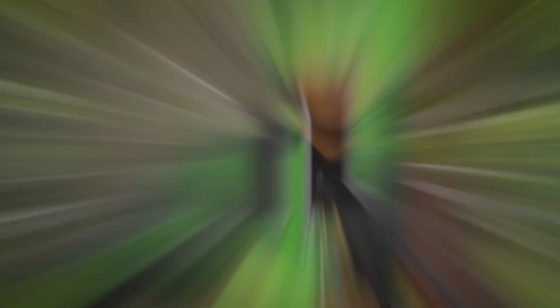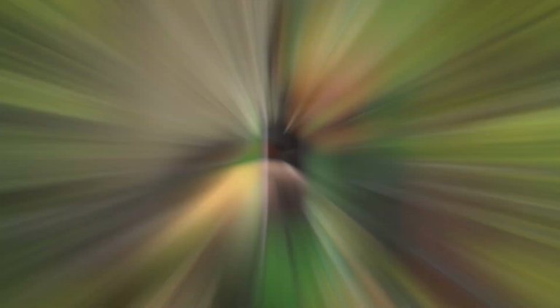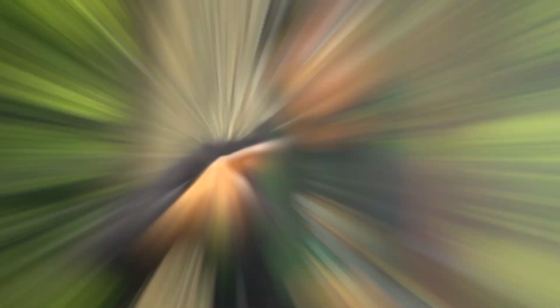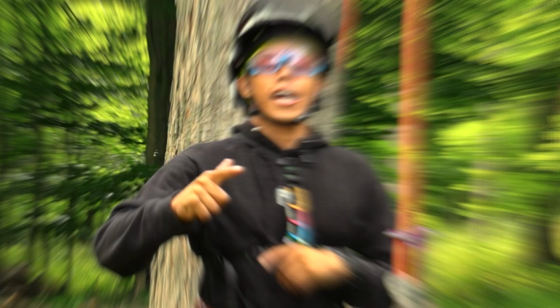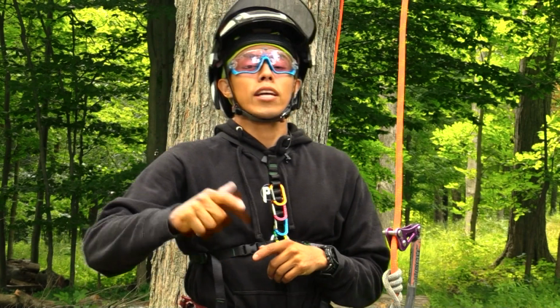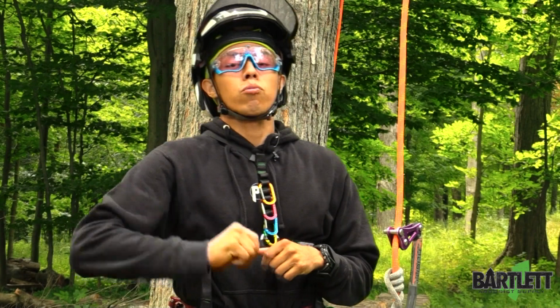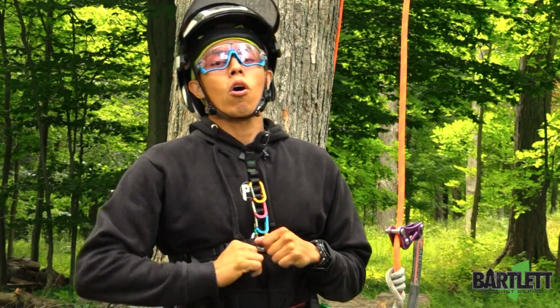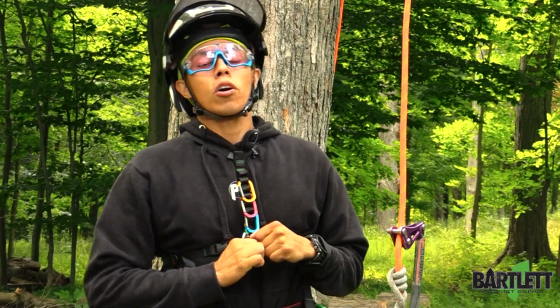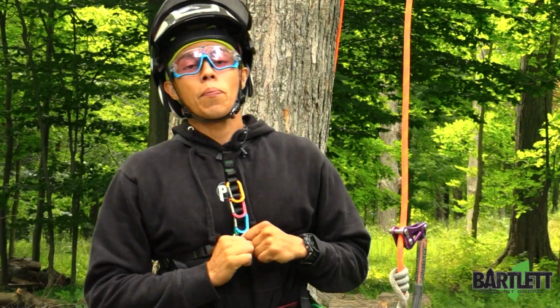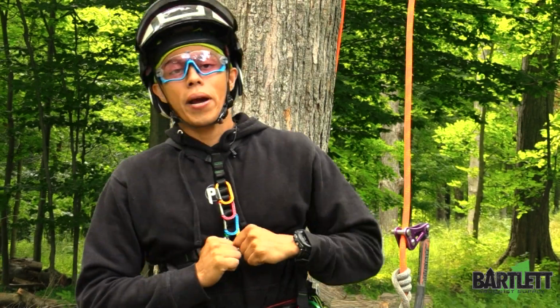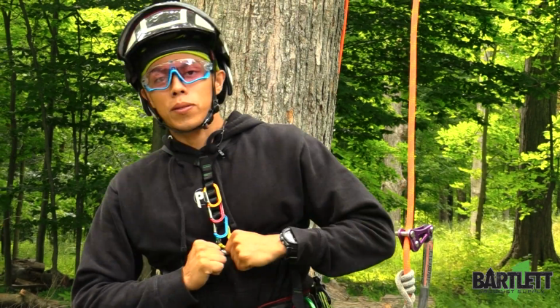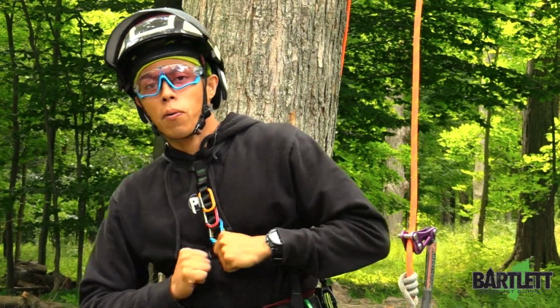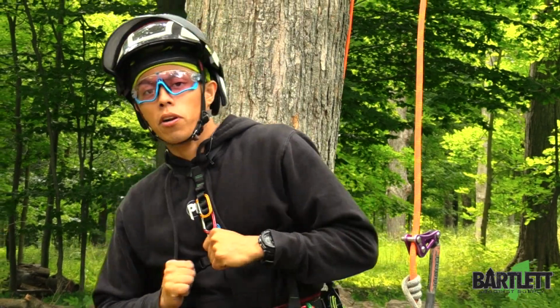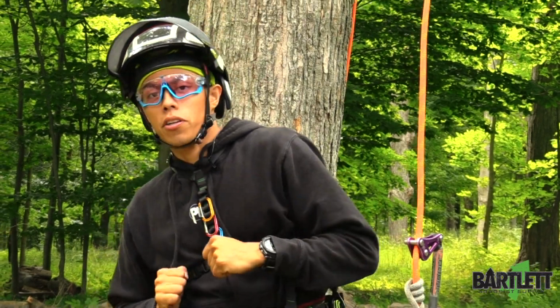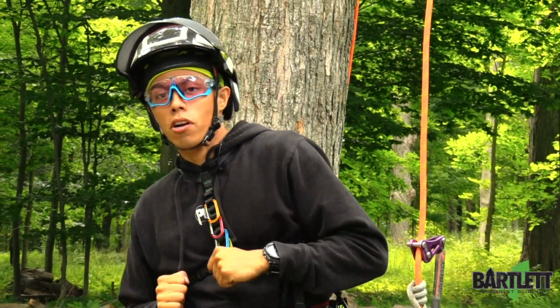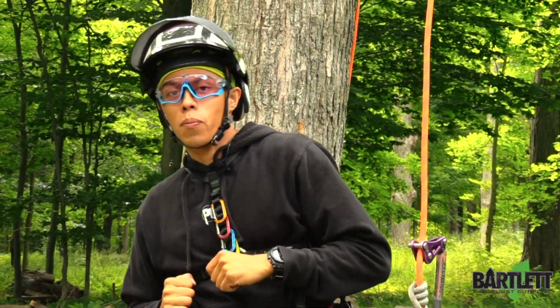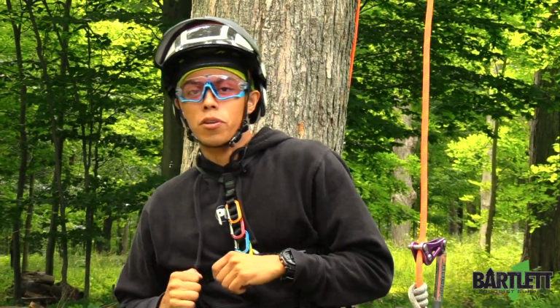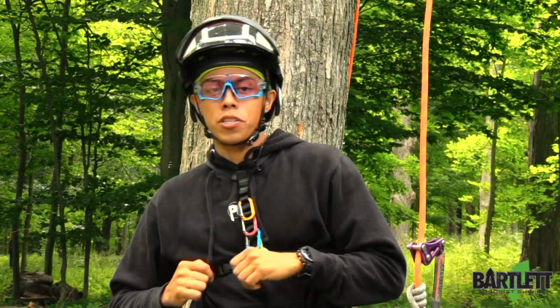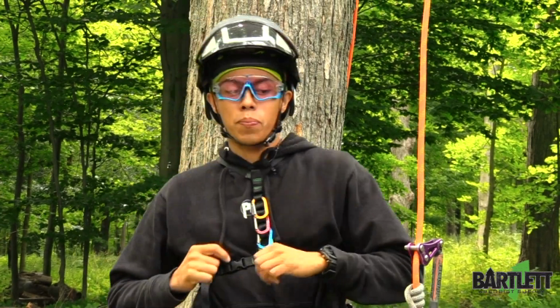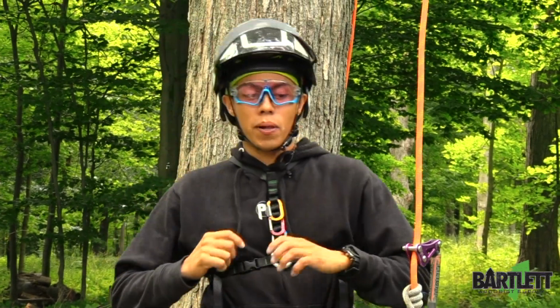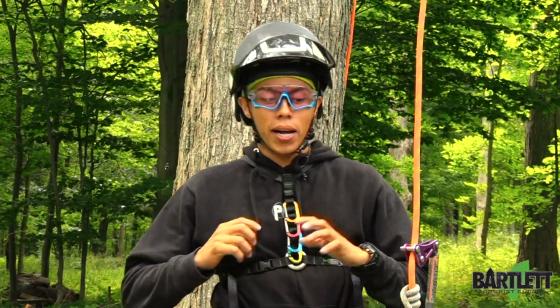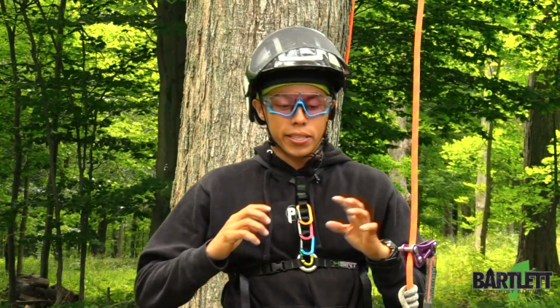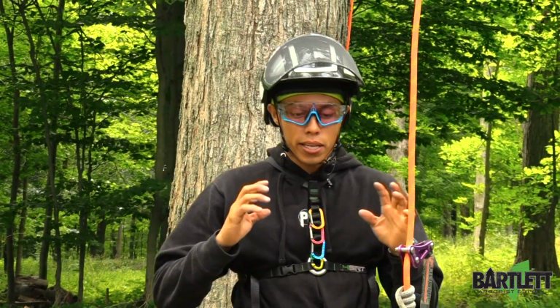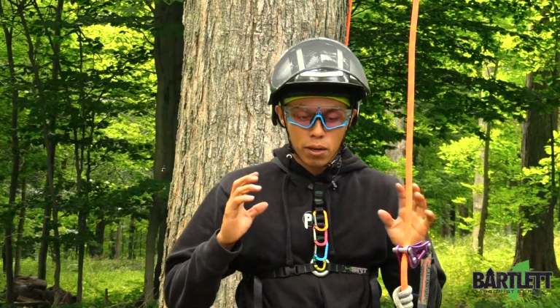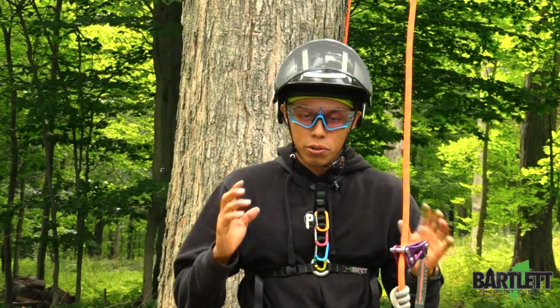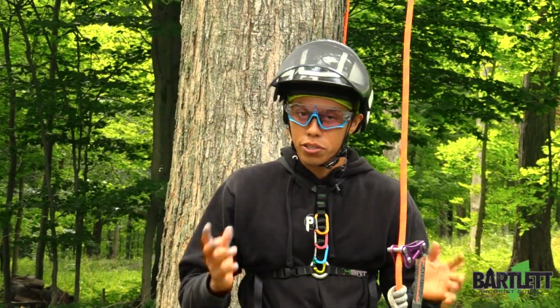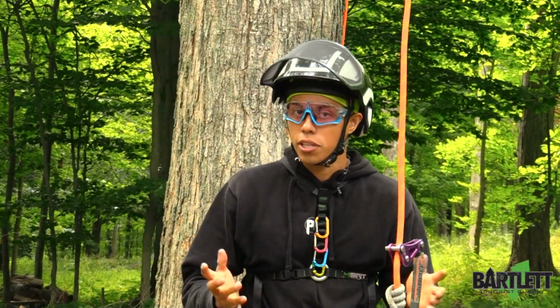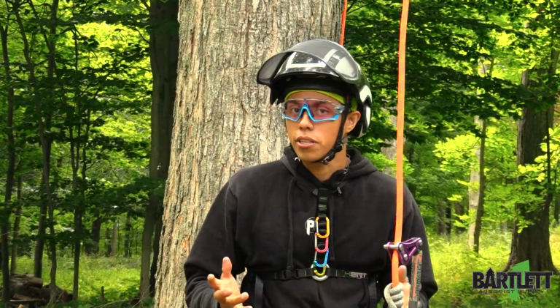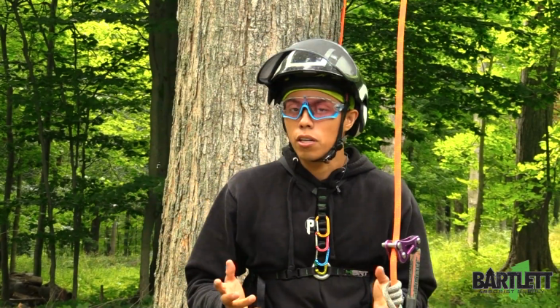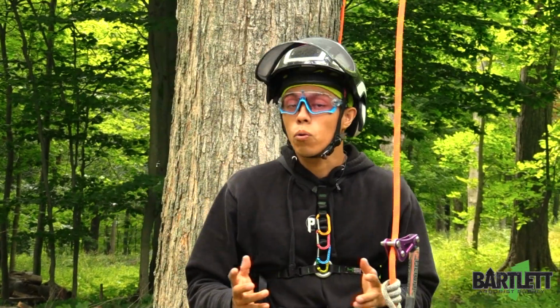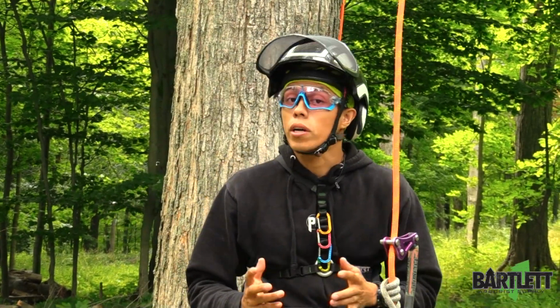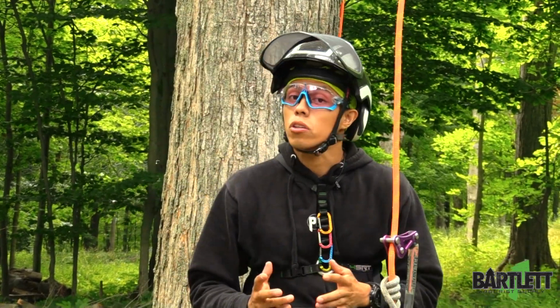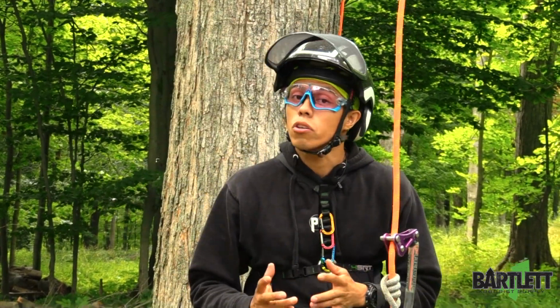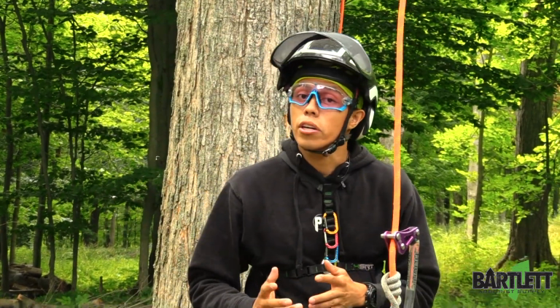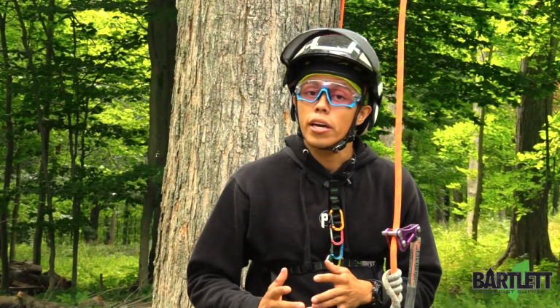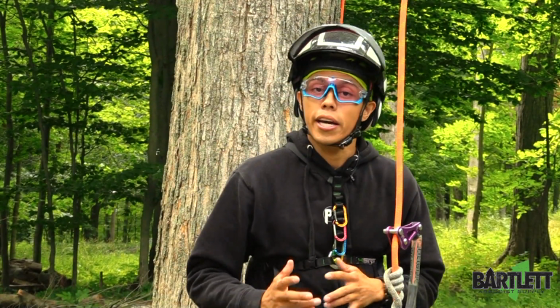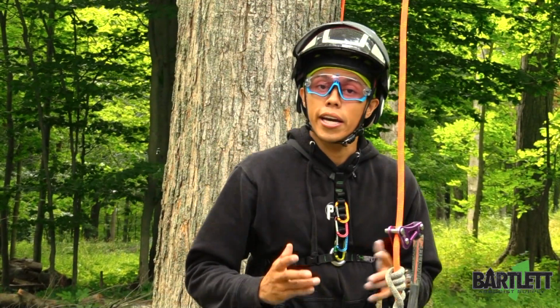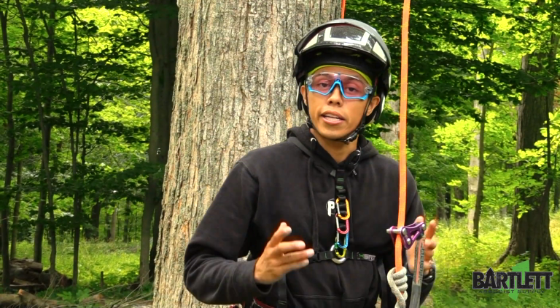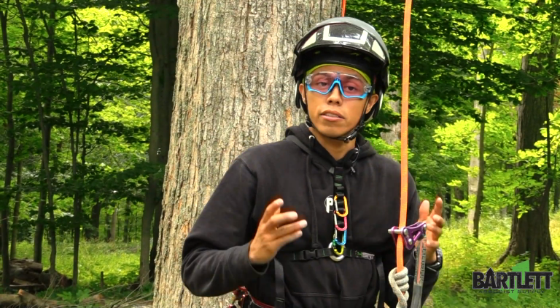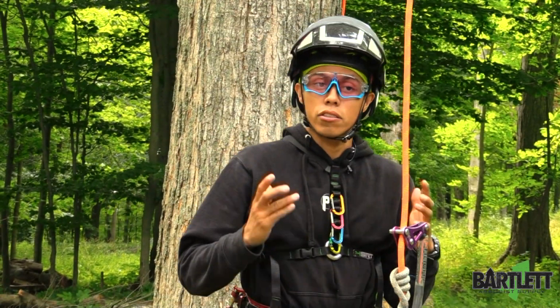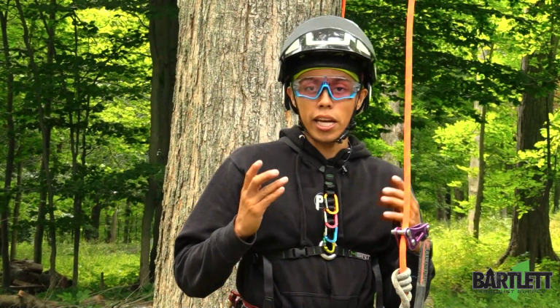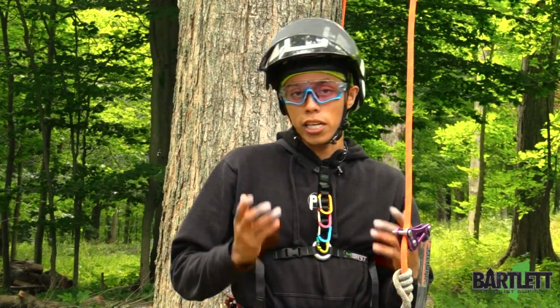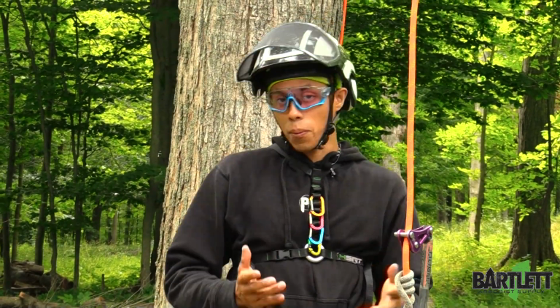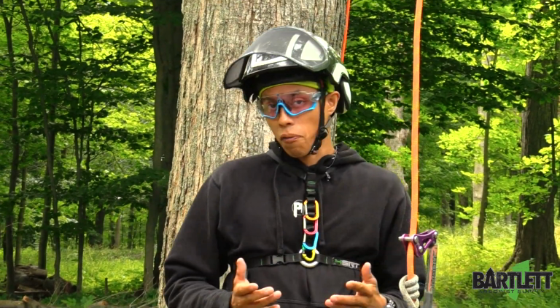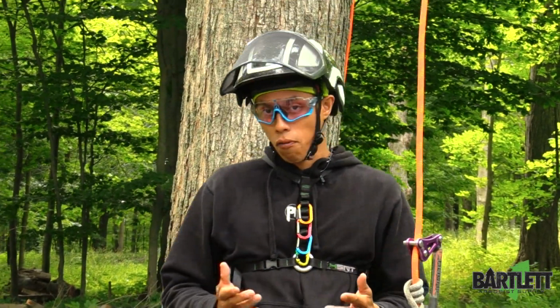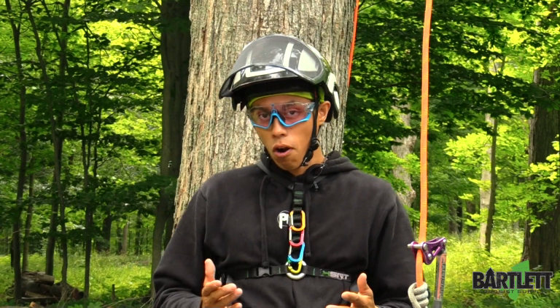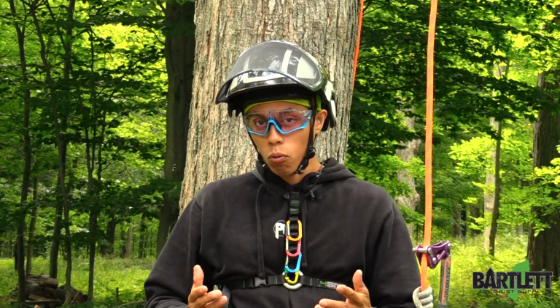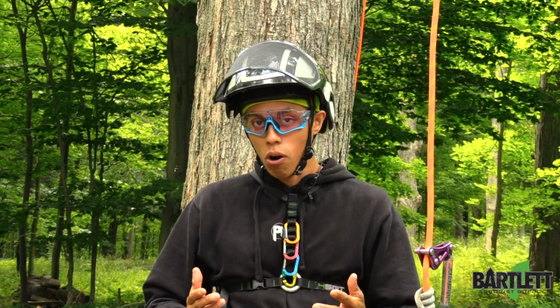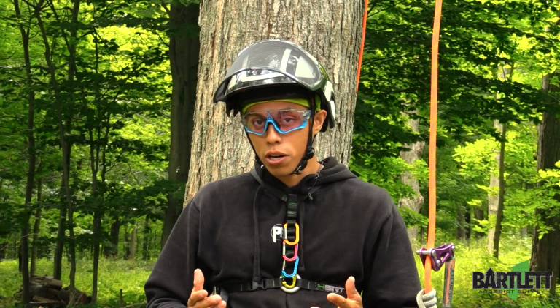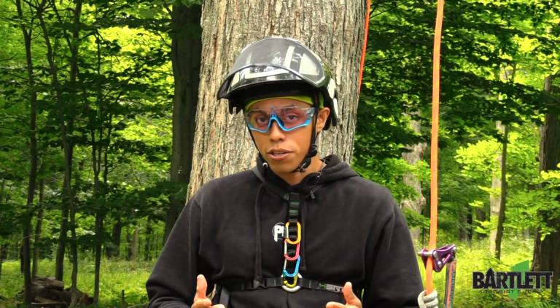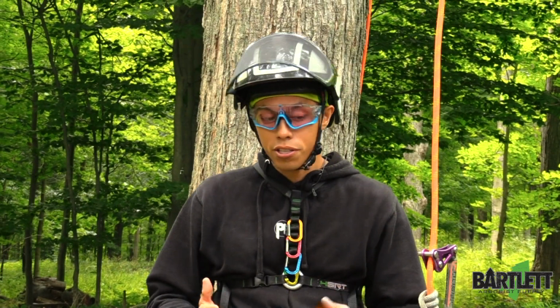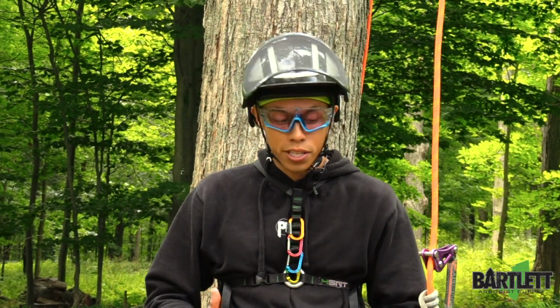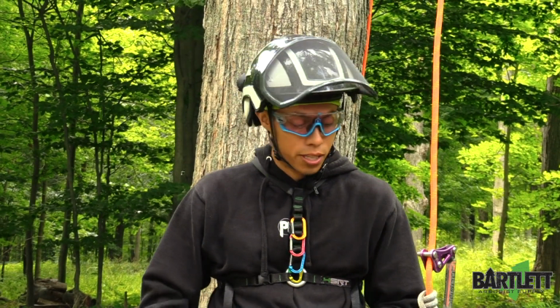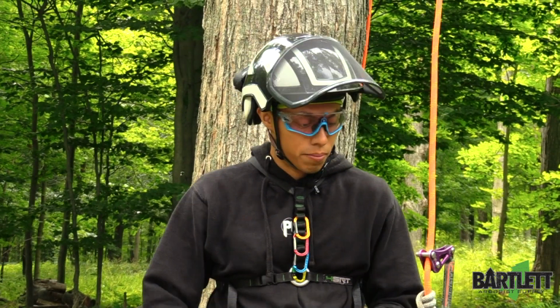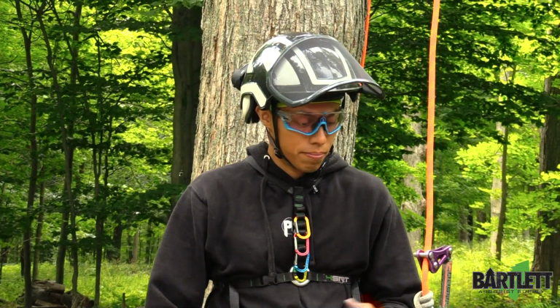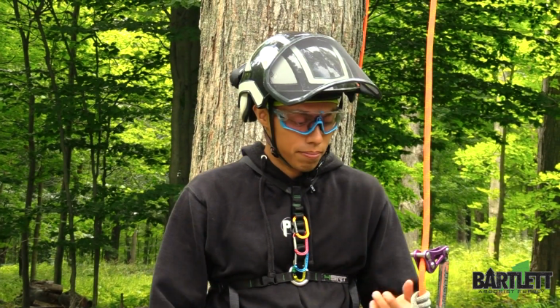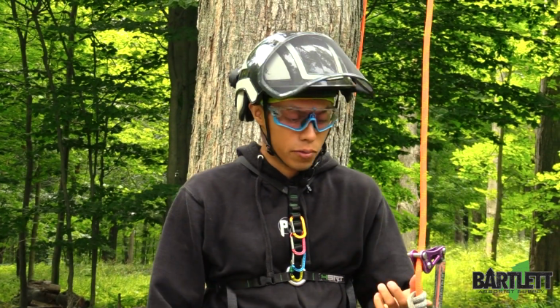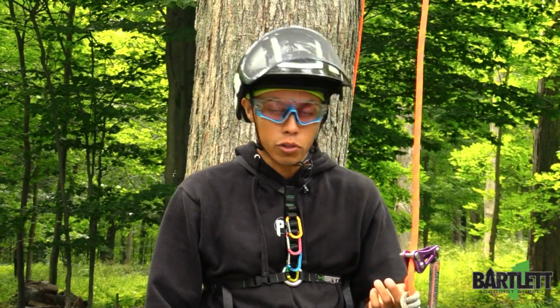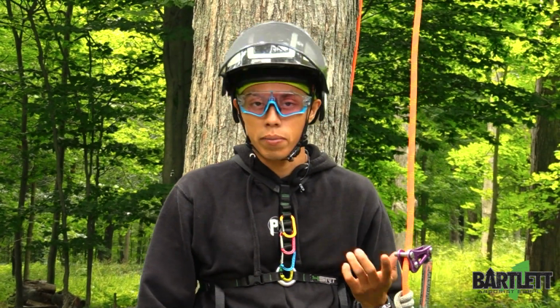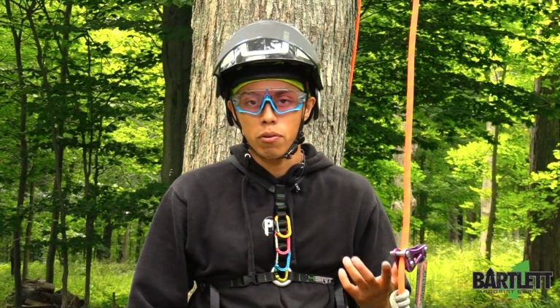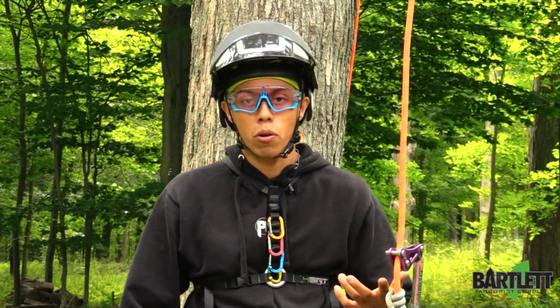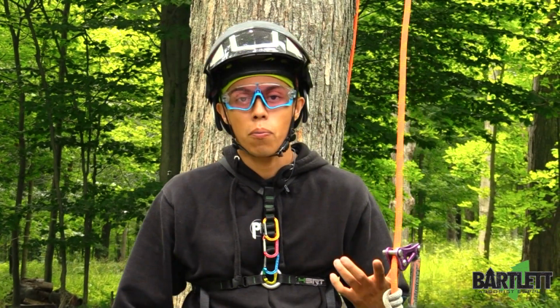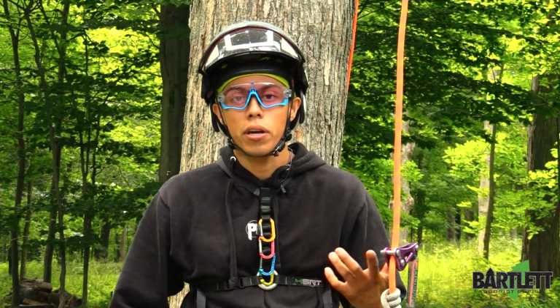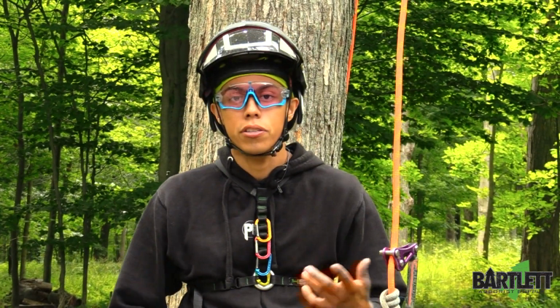Hey guys, welcome back to Bartlett Arborist Supply. Today we're just going to take a quick look at setting up a frog walker system using my rope wrench.